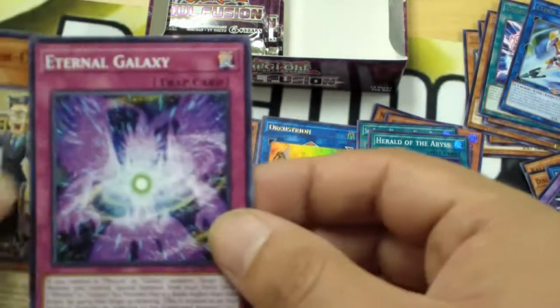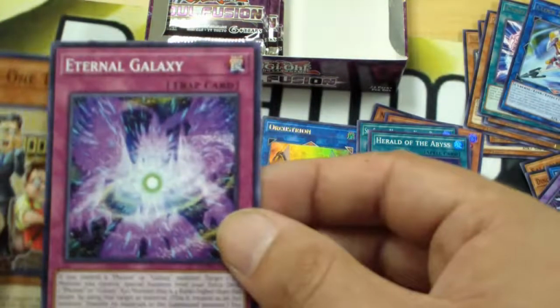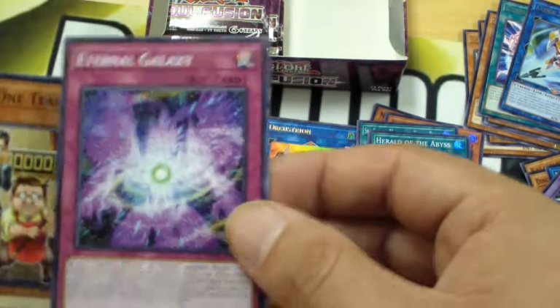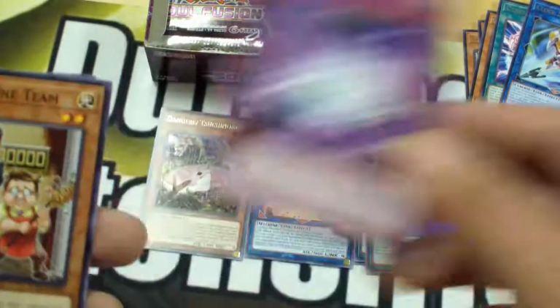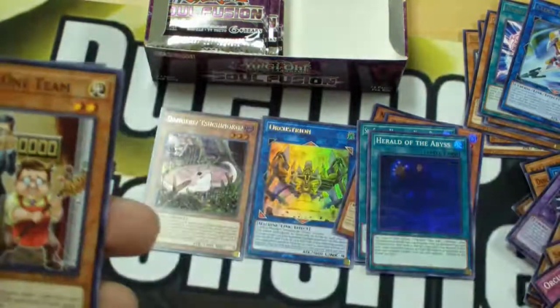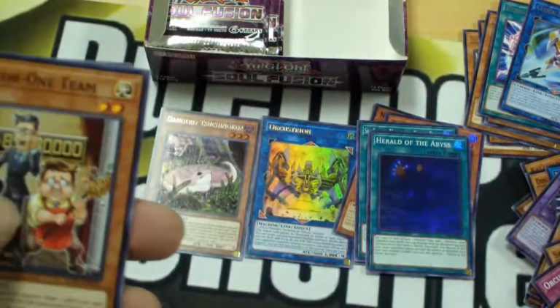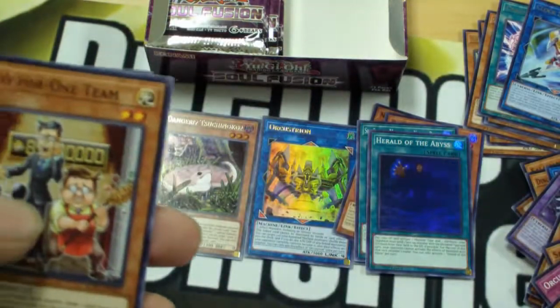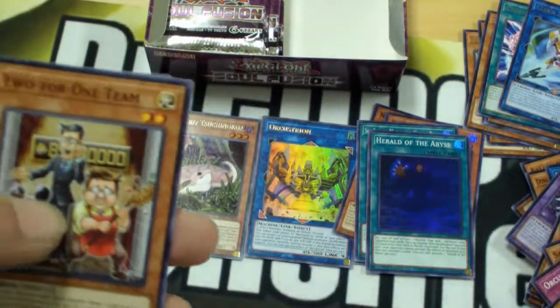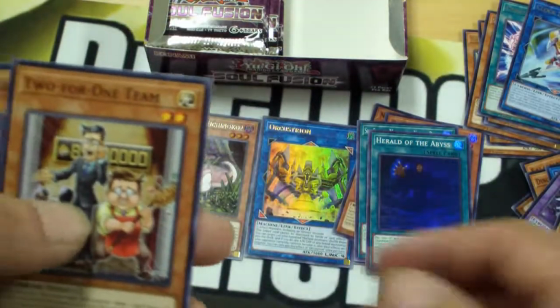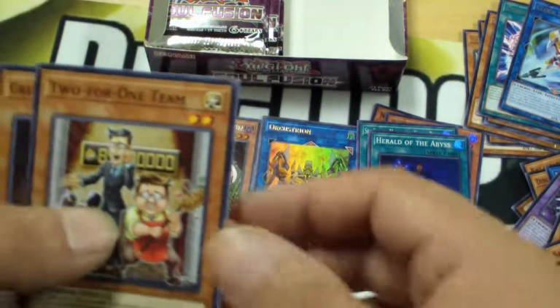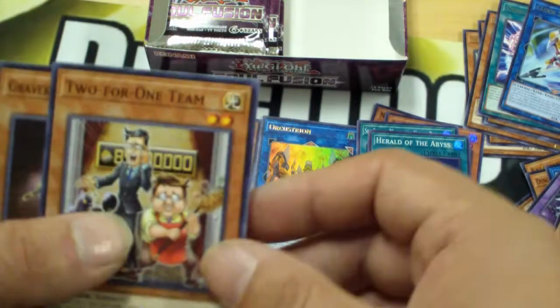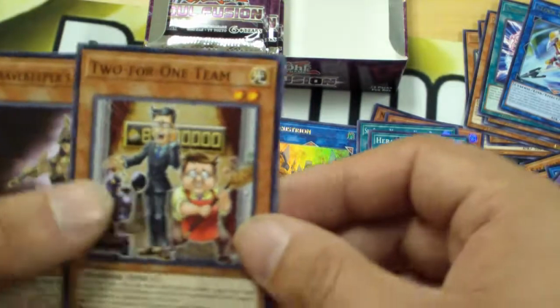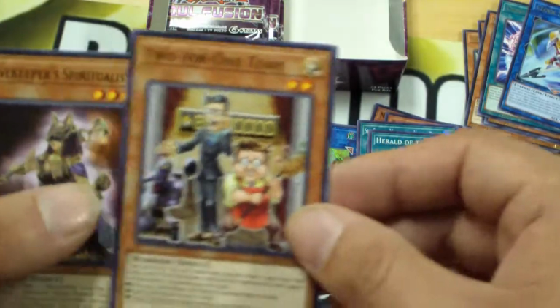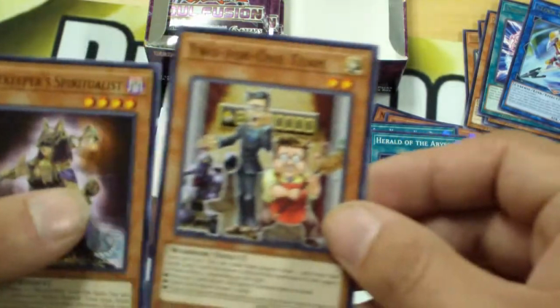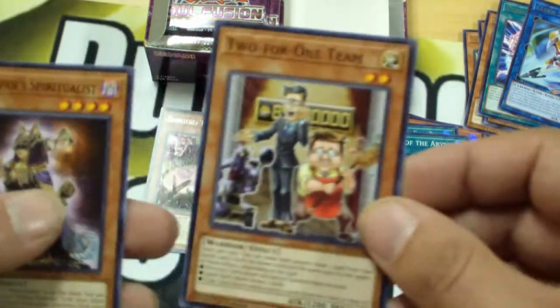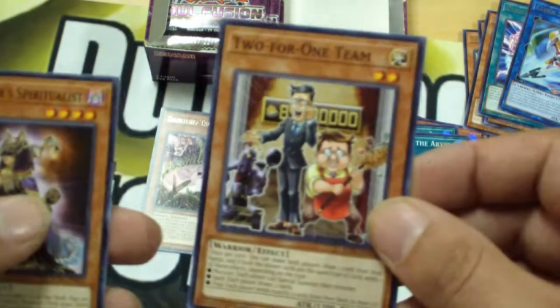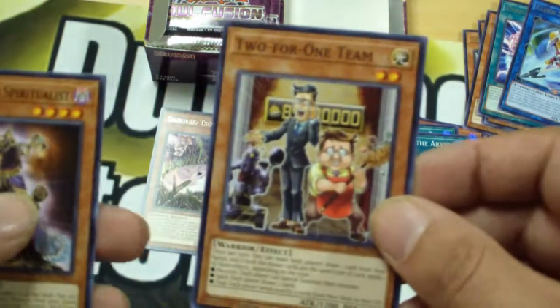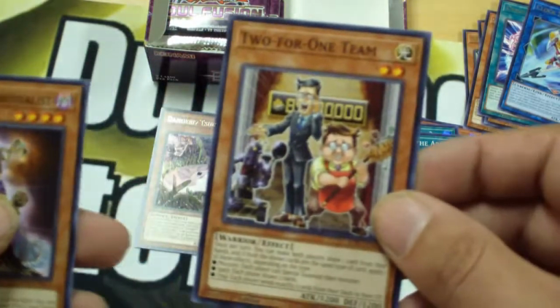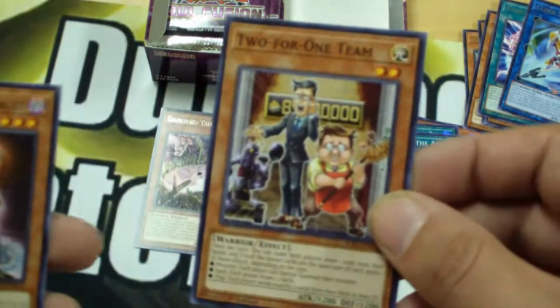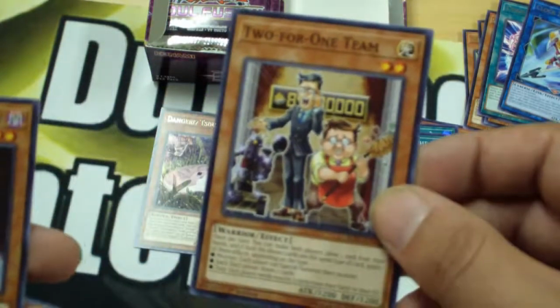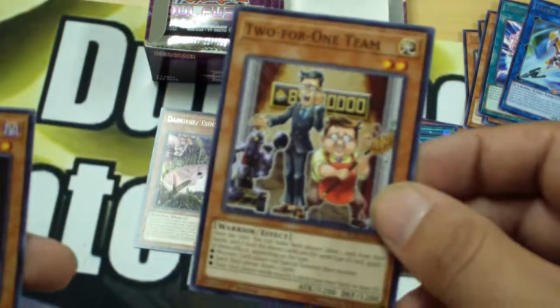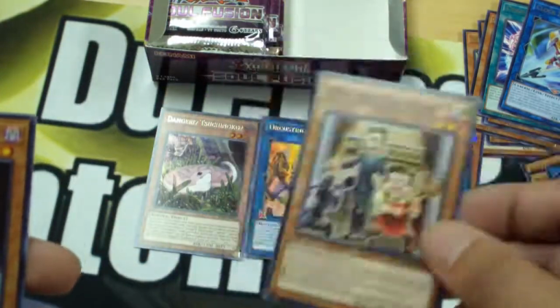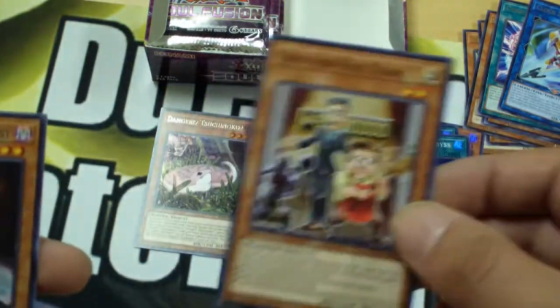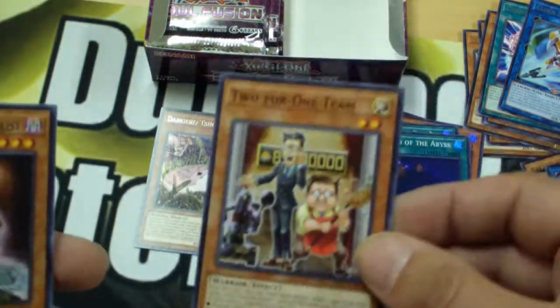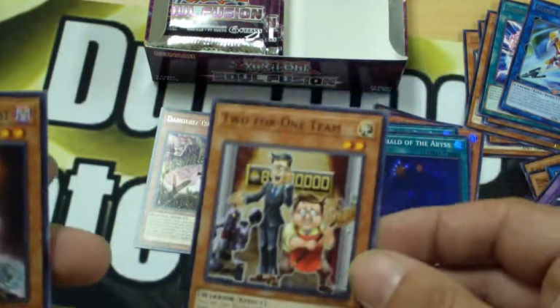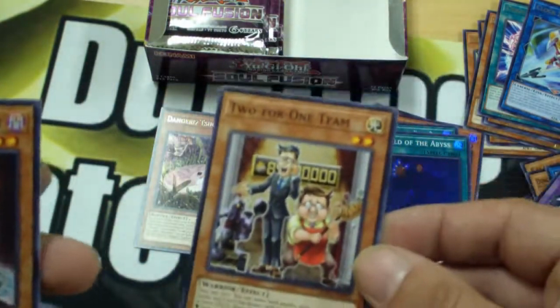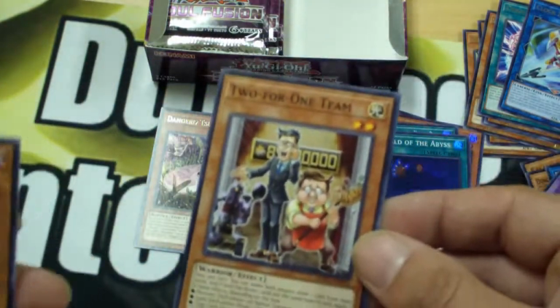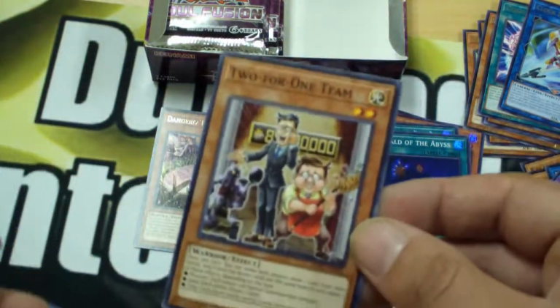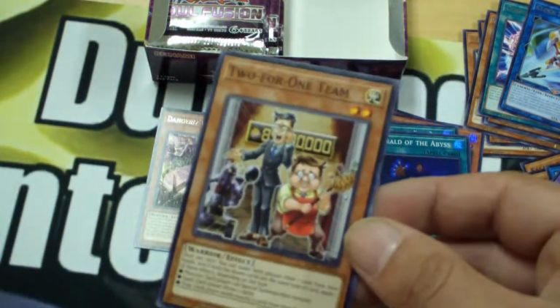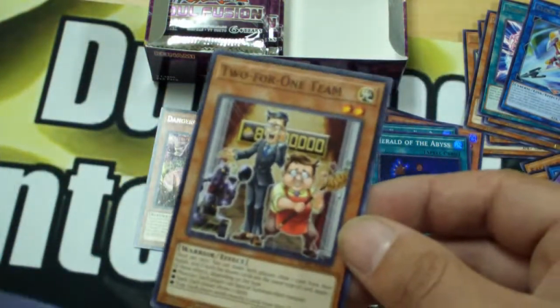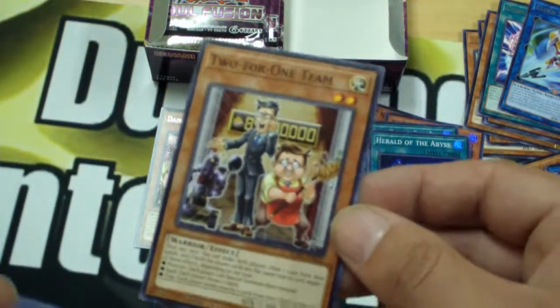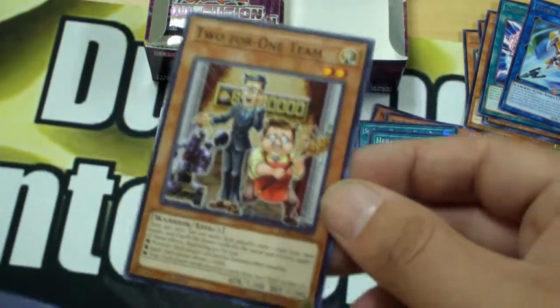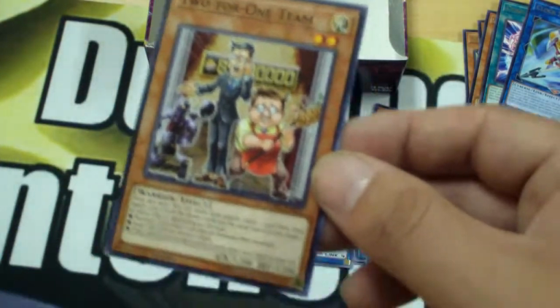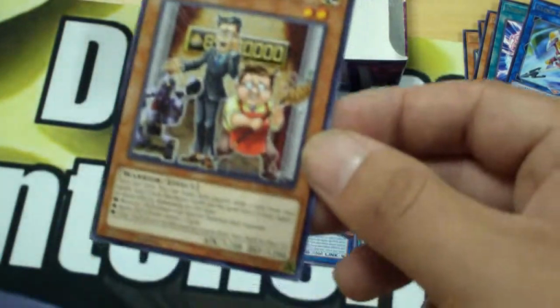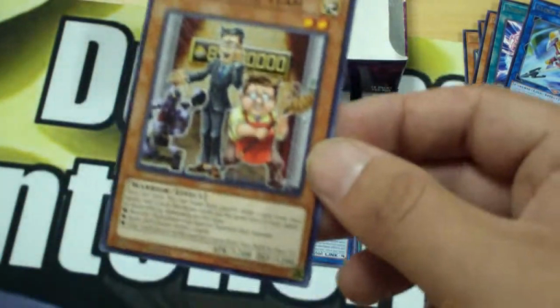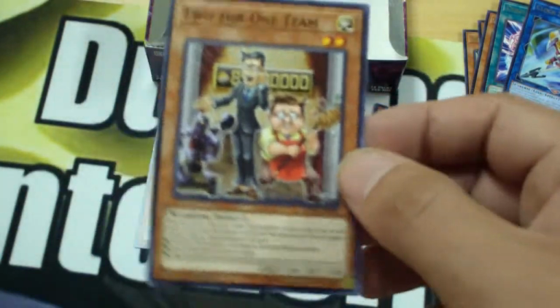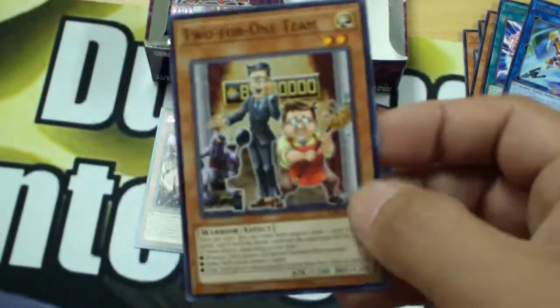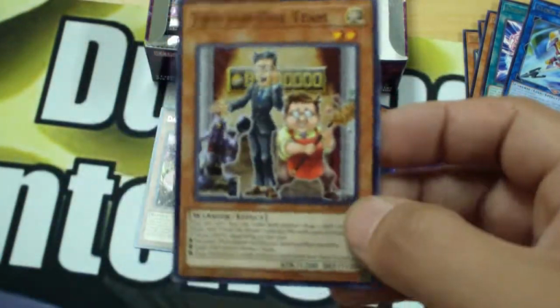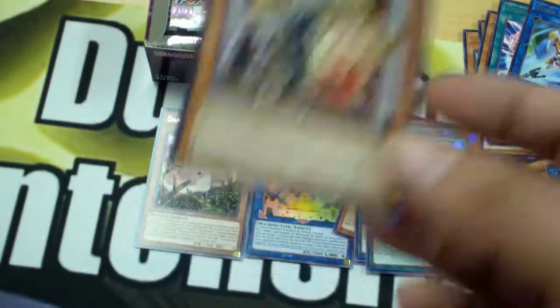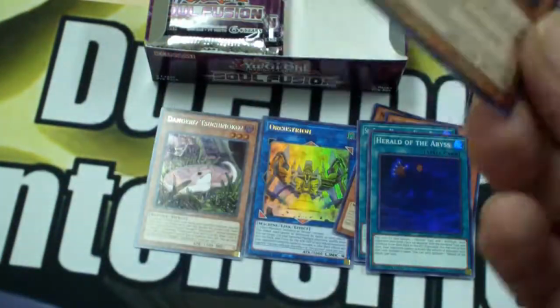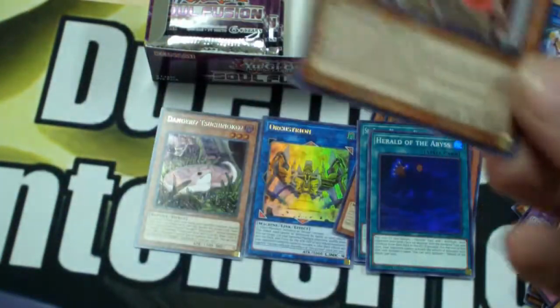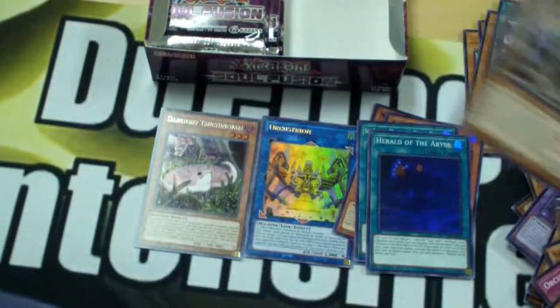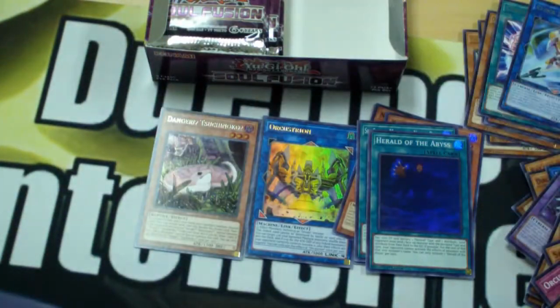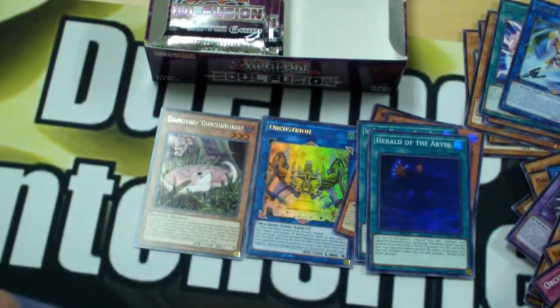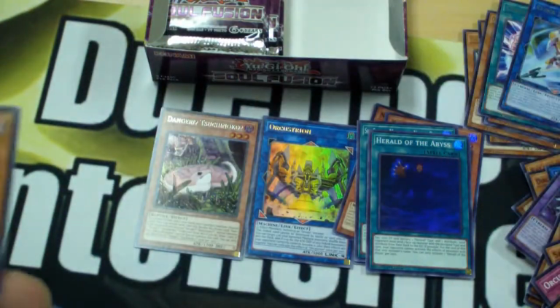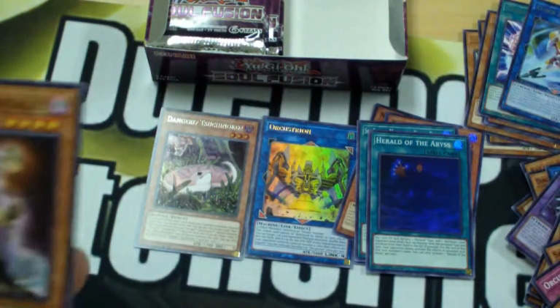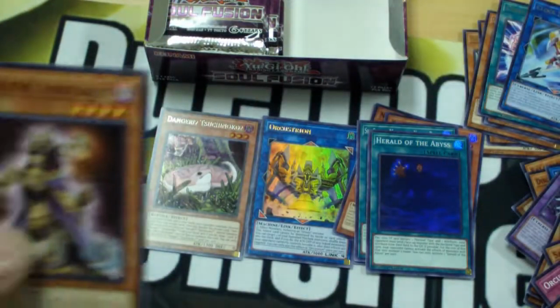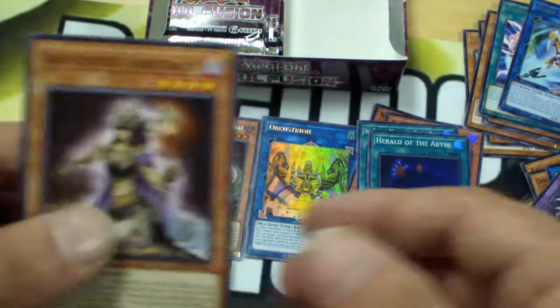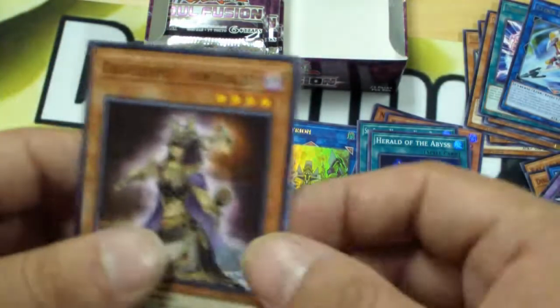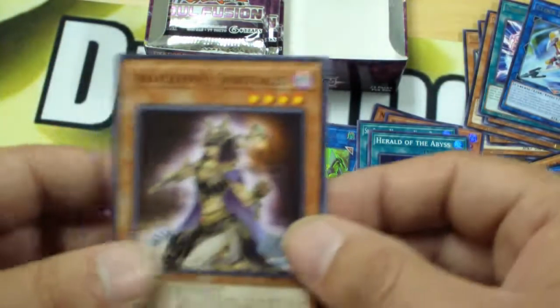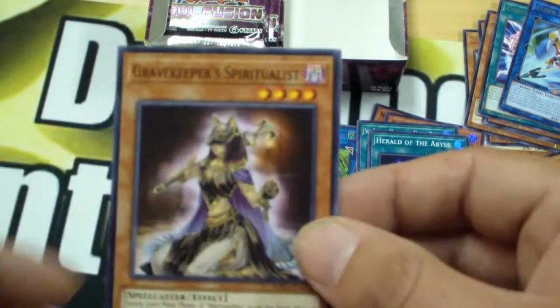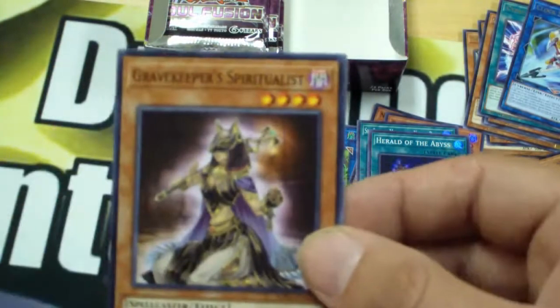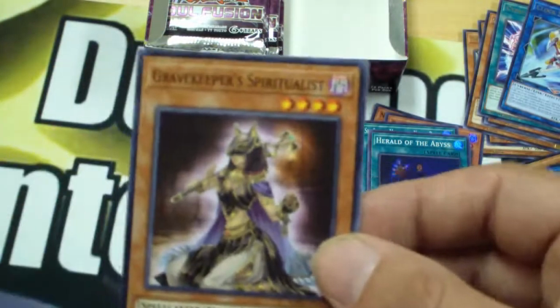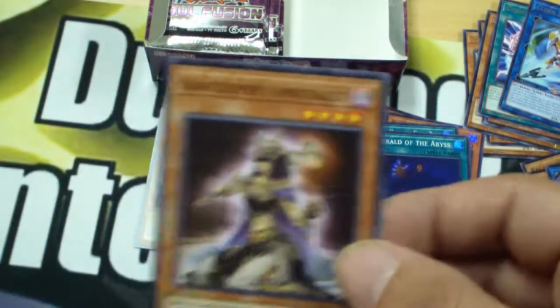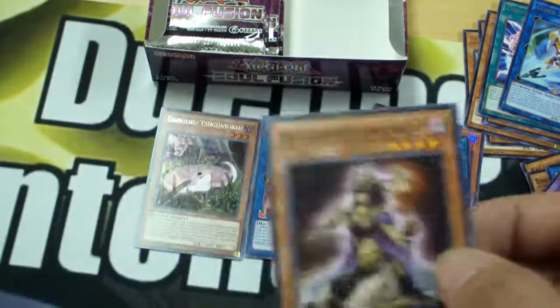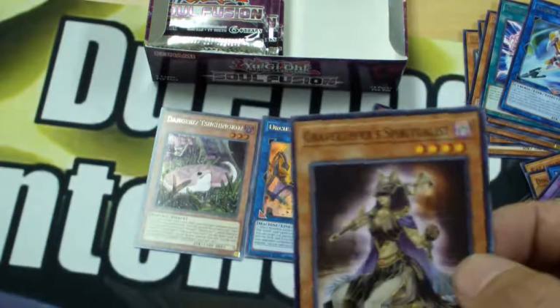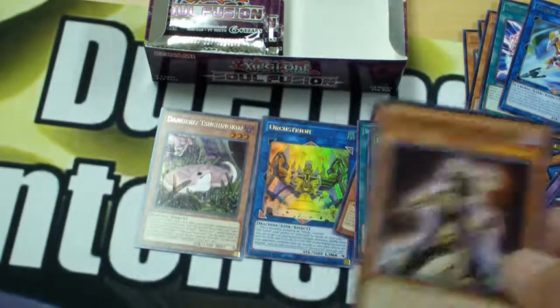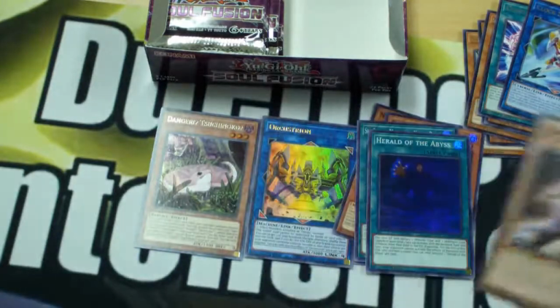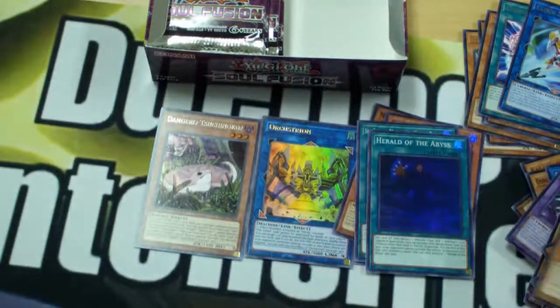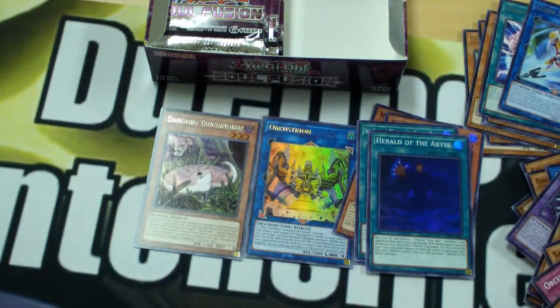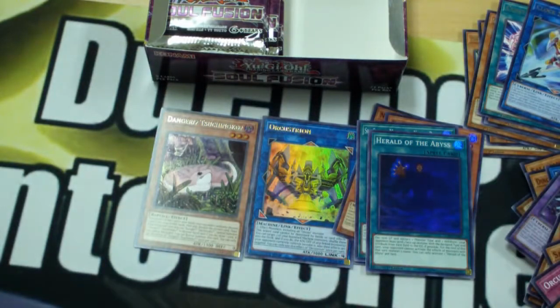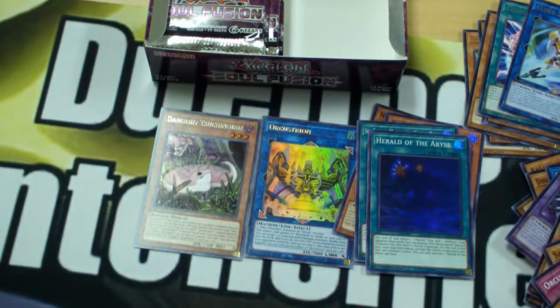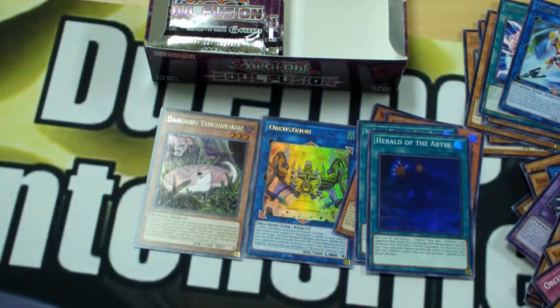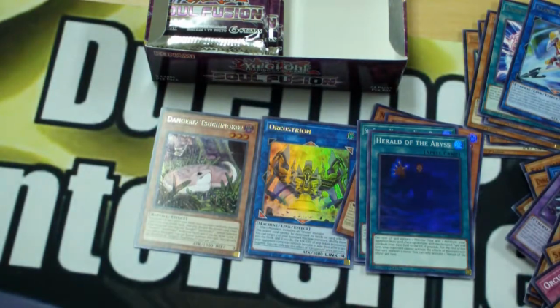Total Galaxy. Two-for-one team — yeah, that's something I guess. And Gravekeeper's Spiritualist — more of those.